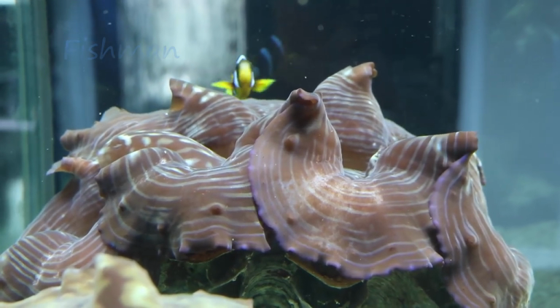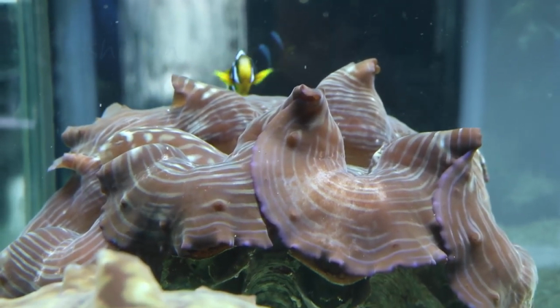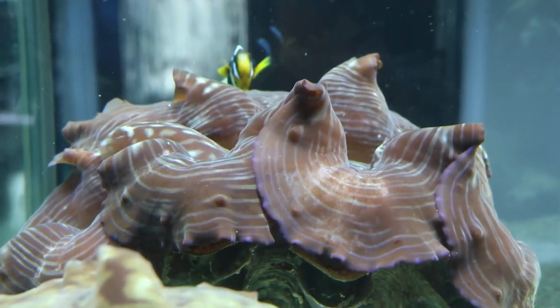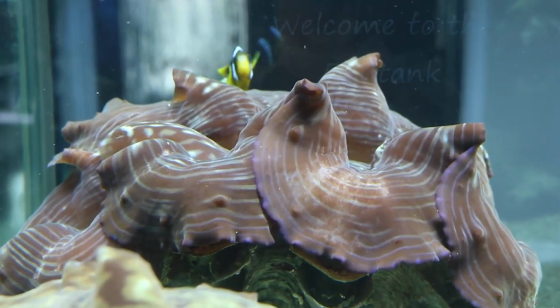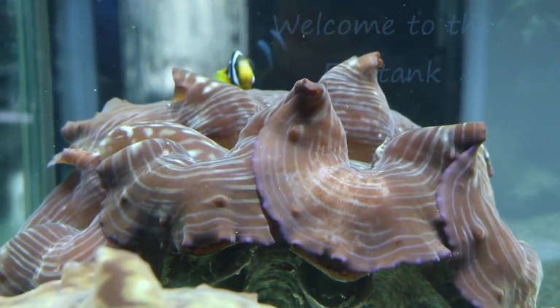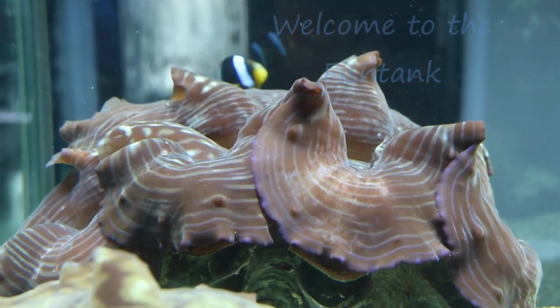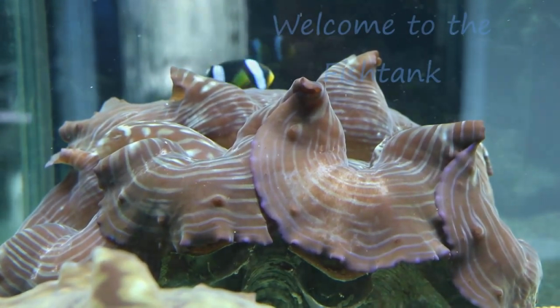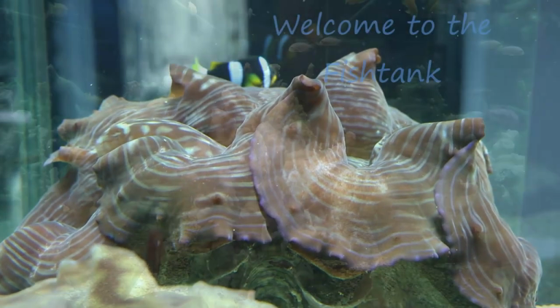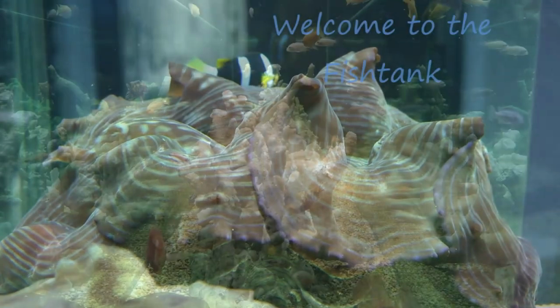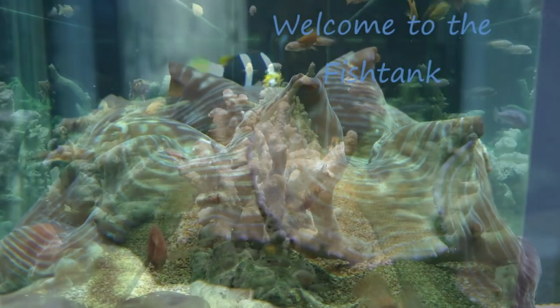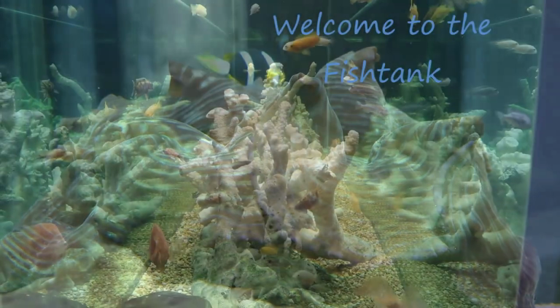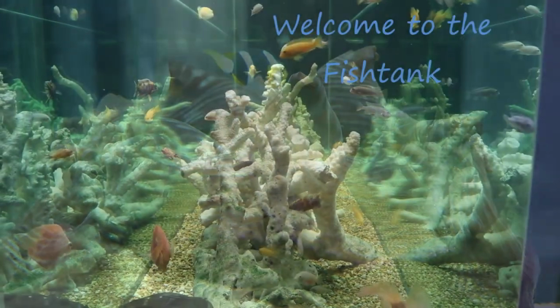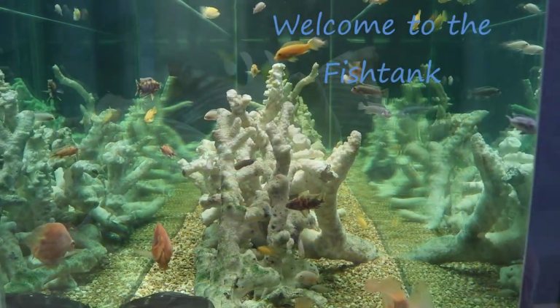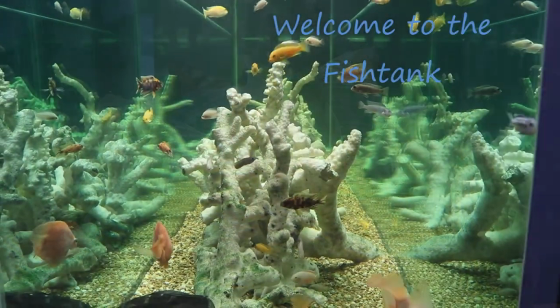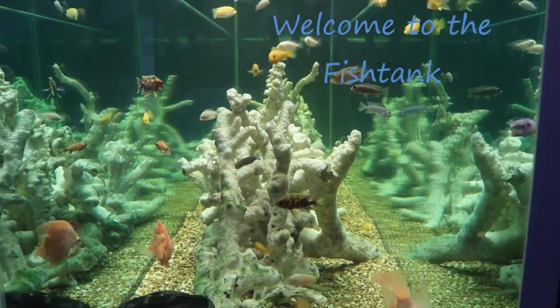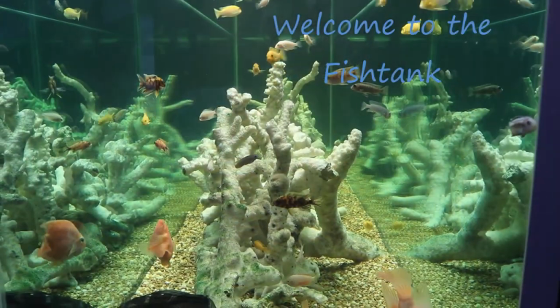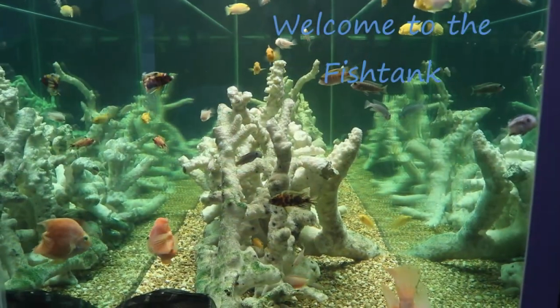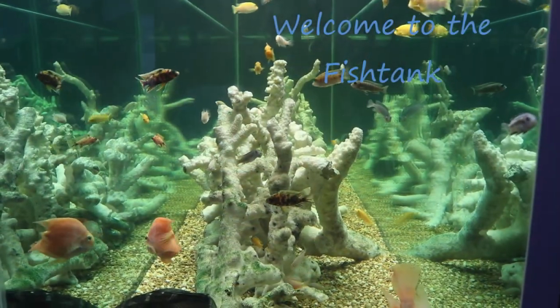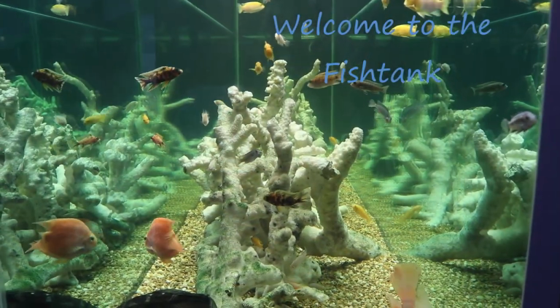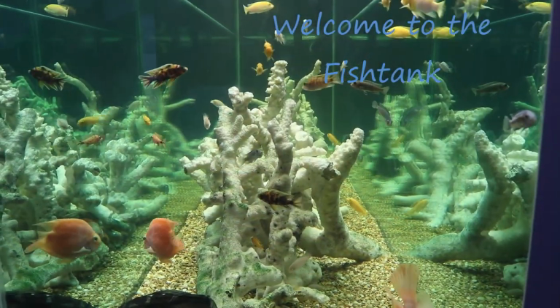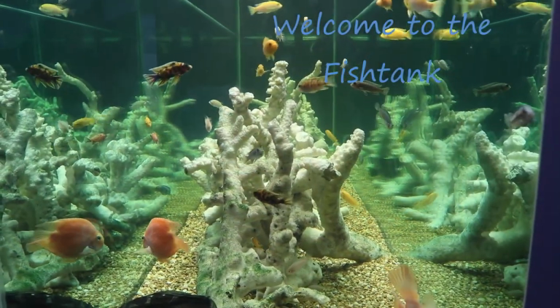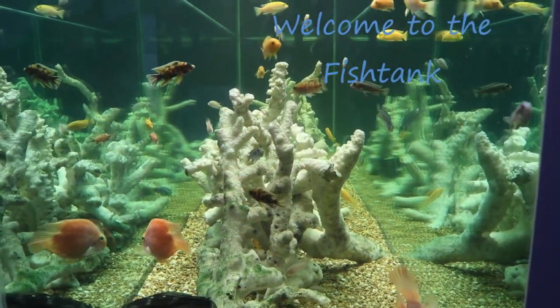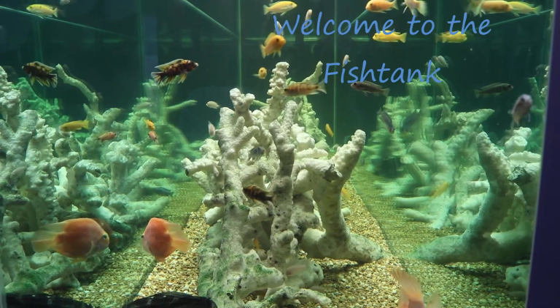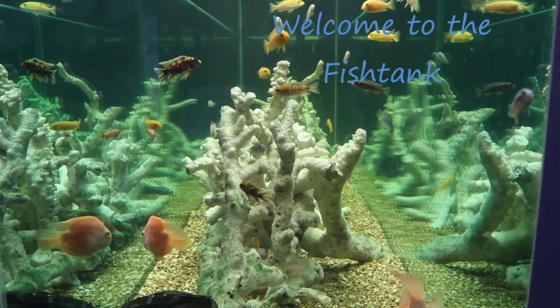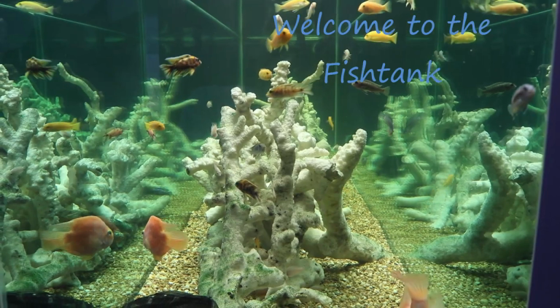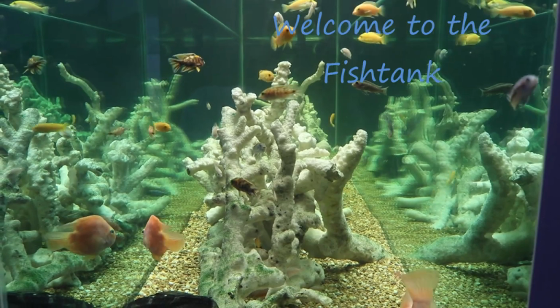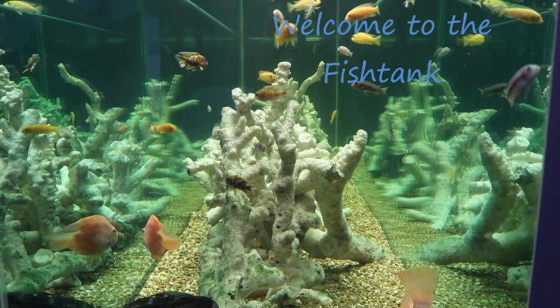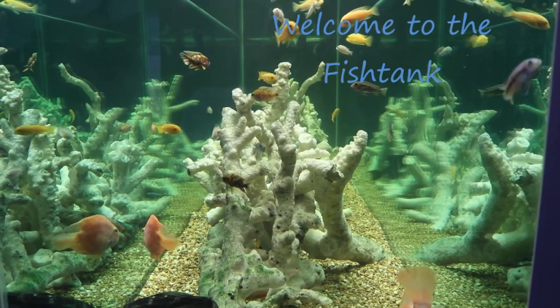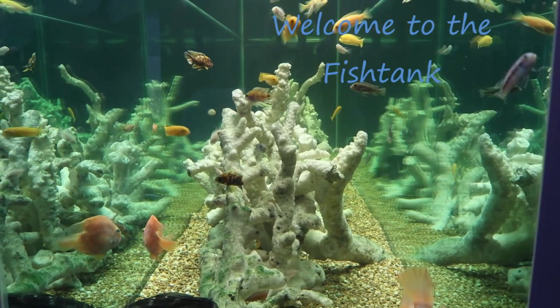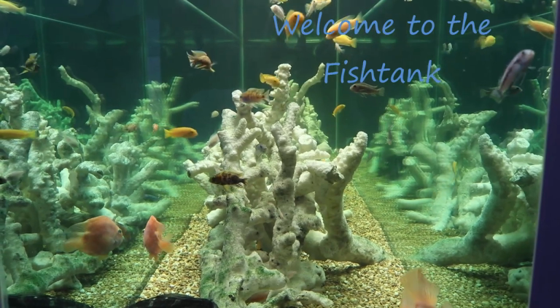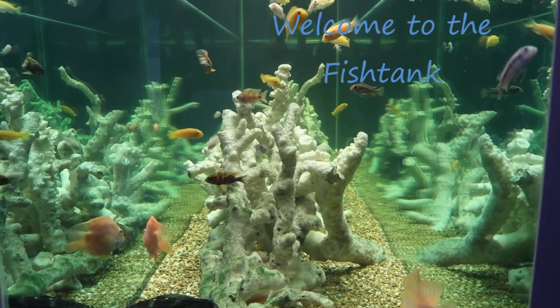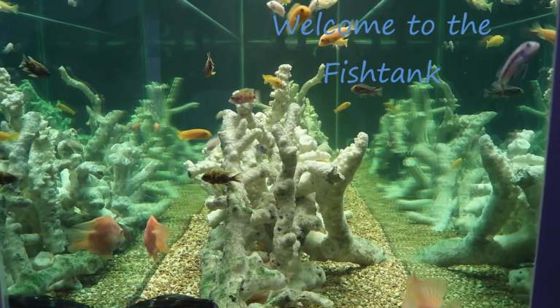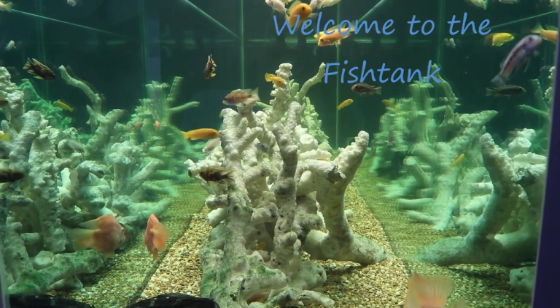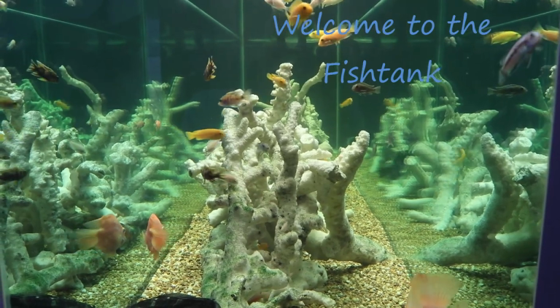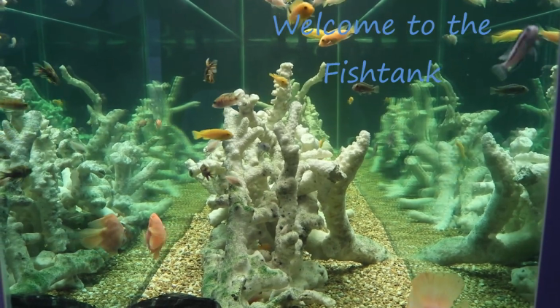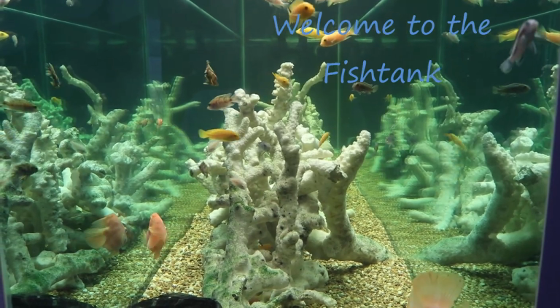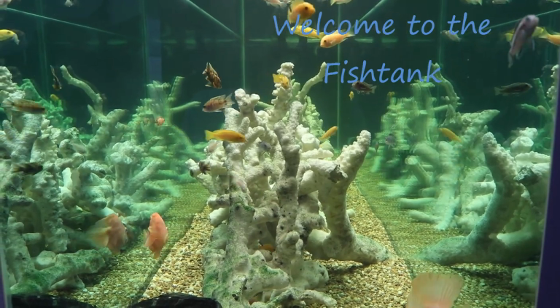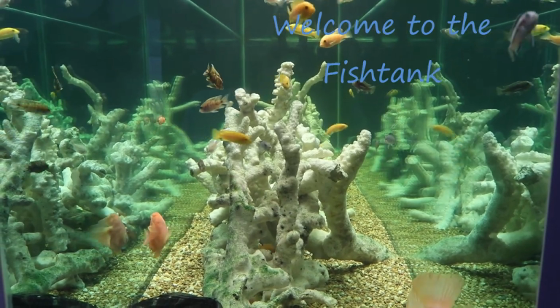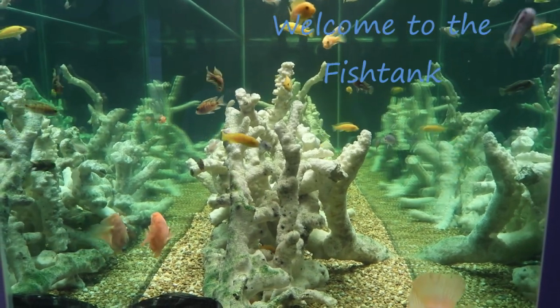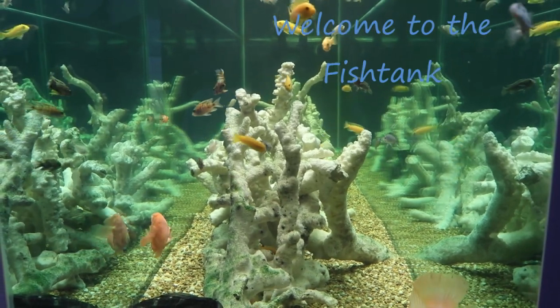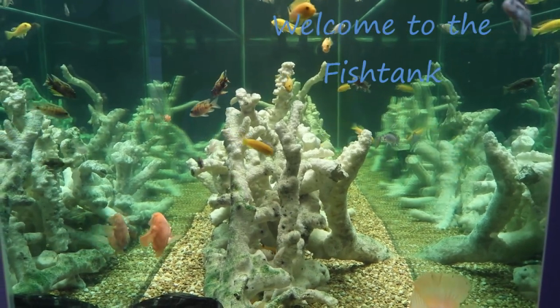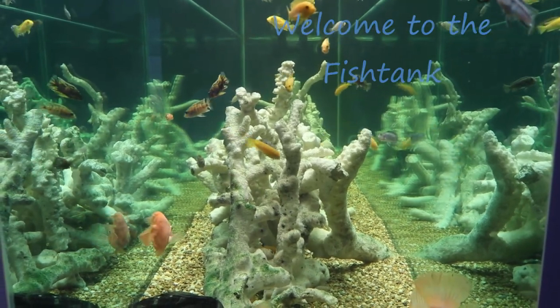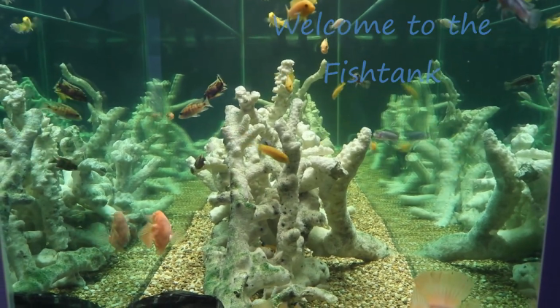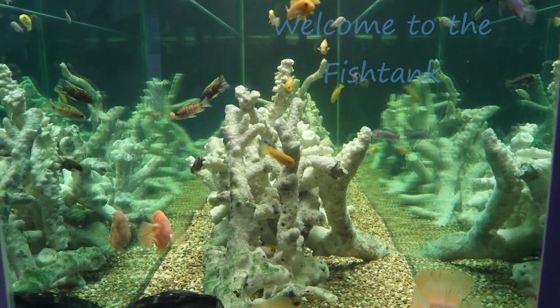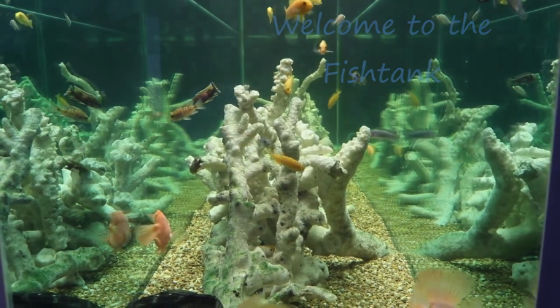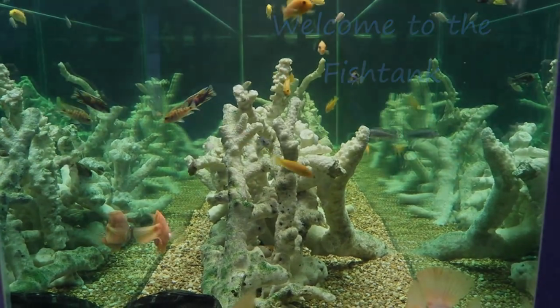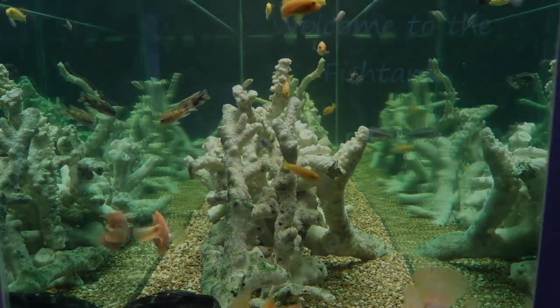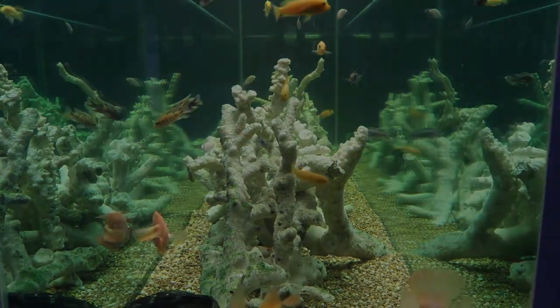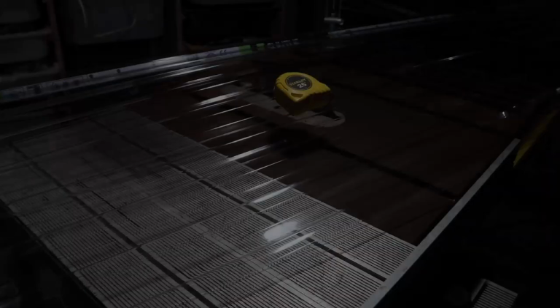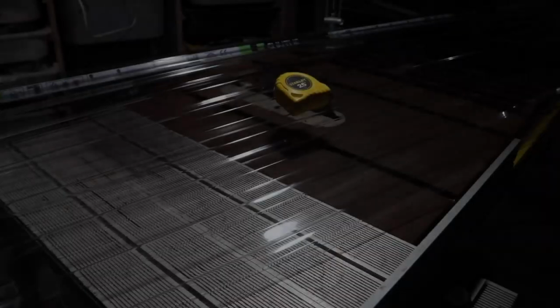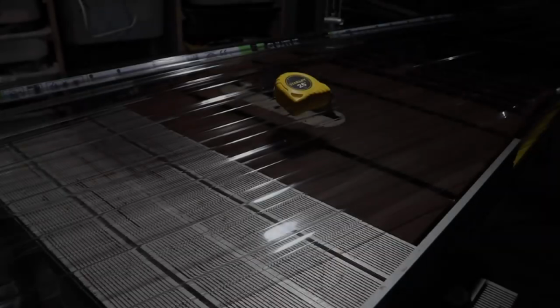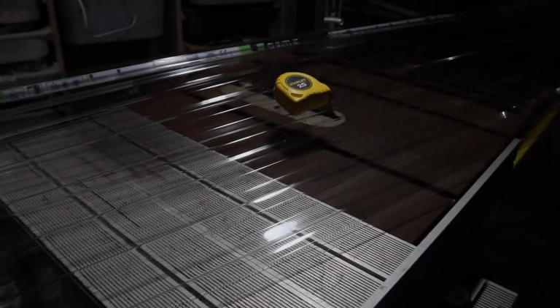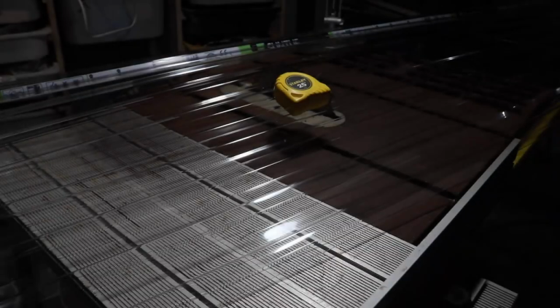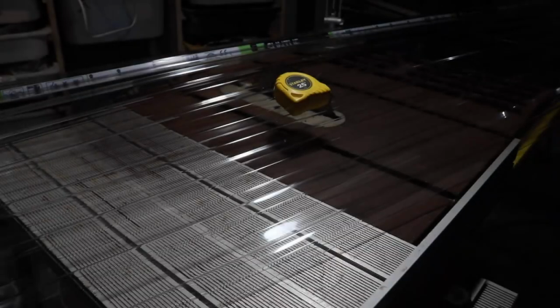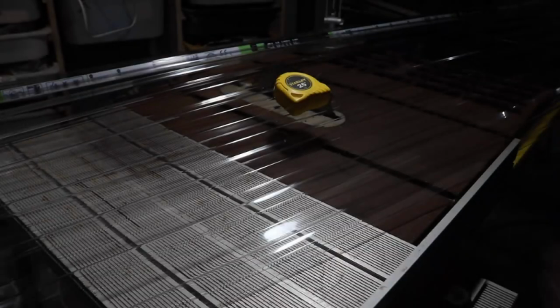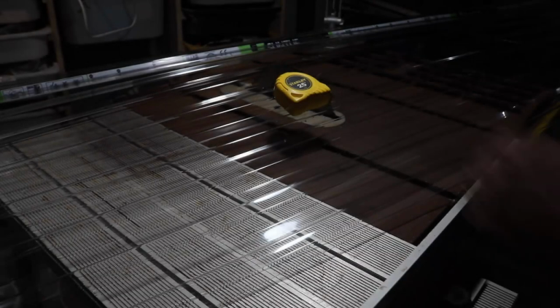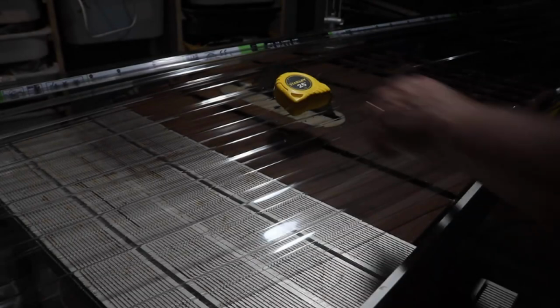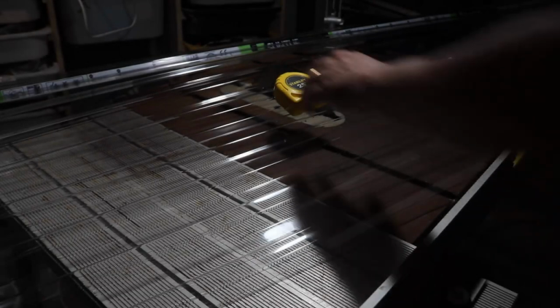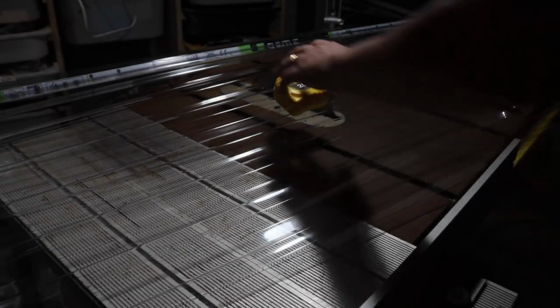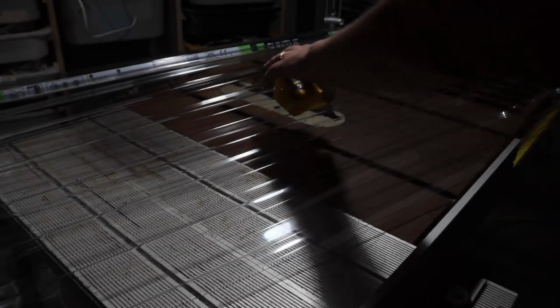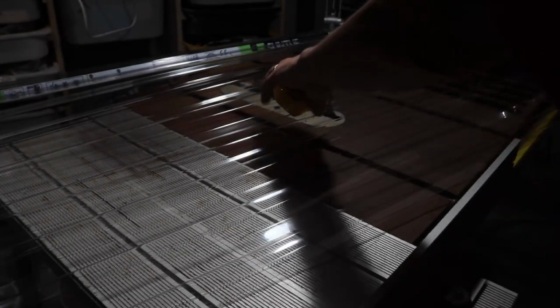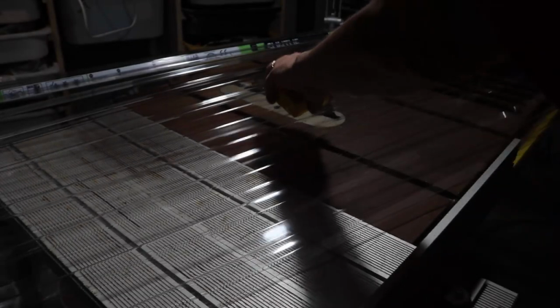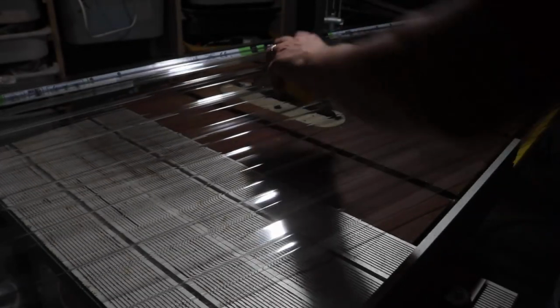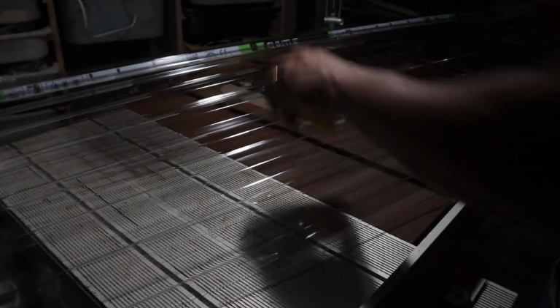Welcome to the Fishtank! Hey everybody, Fishman here.